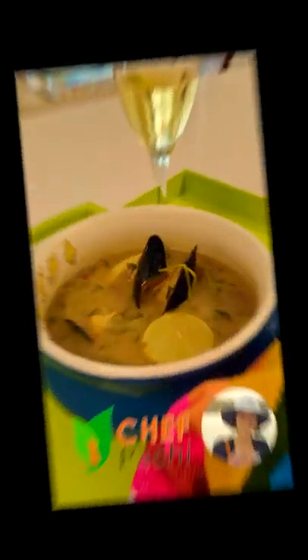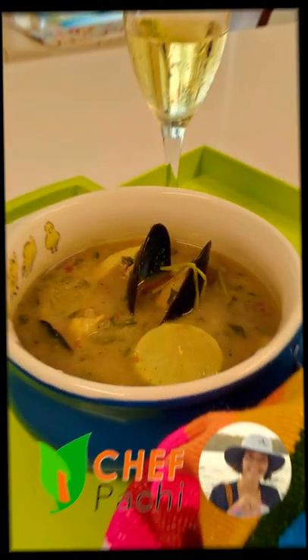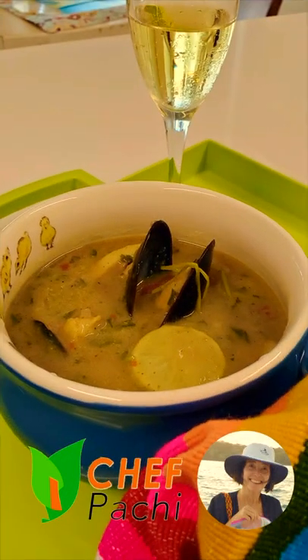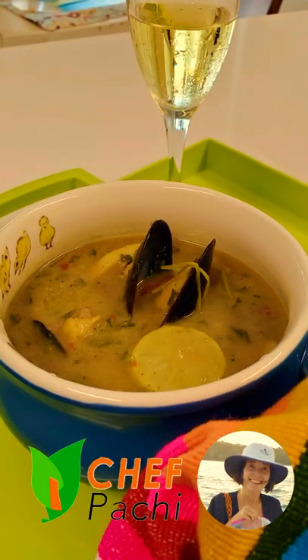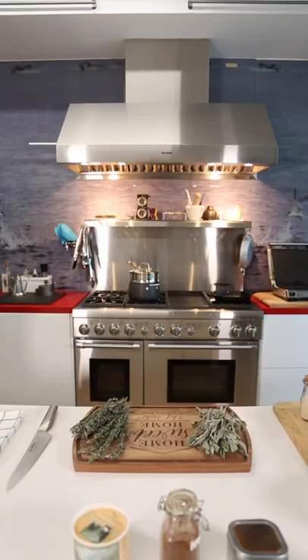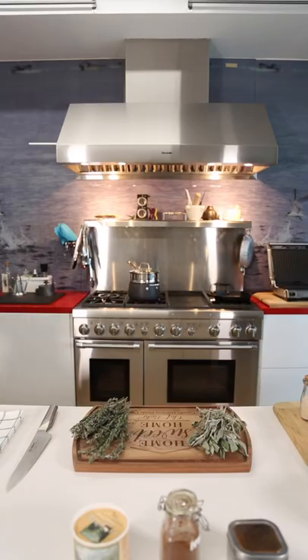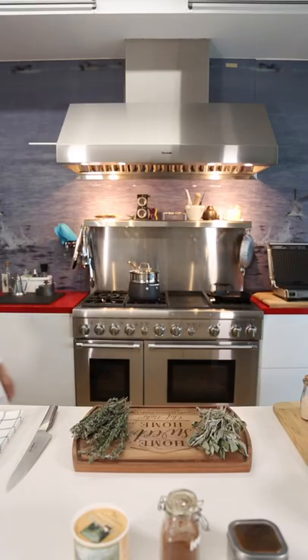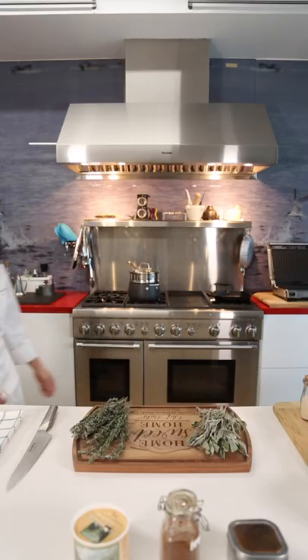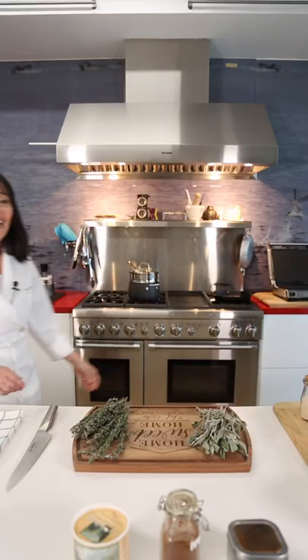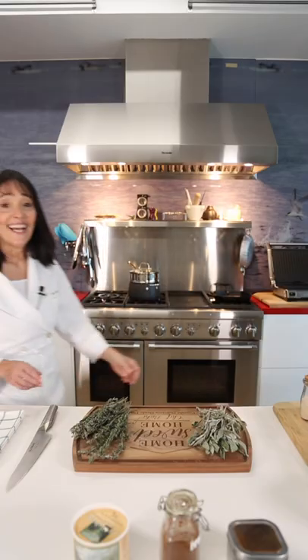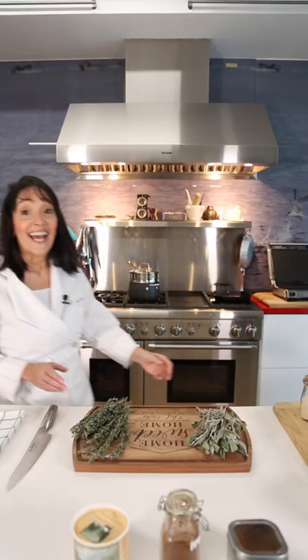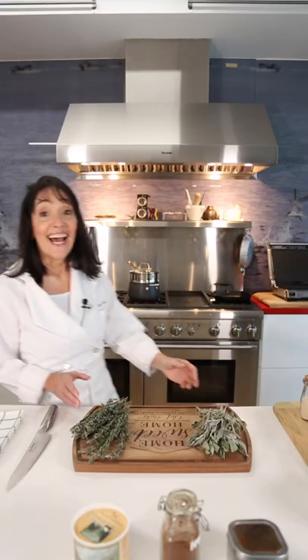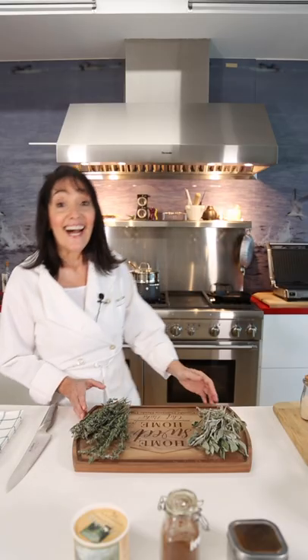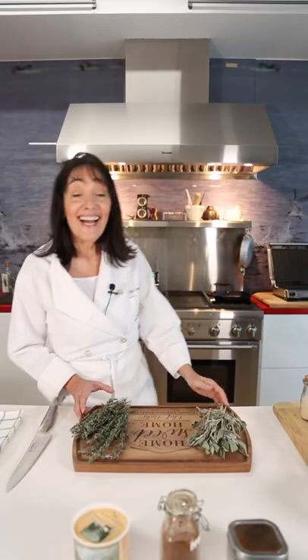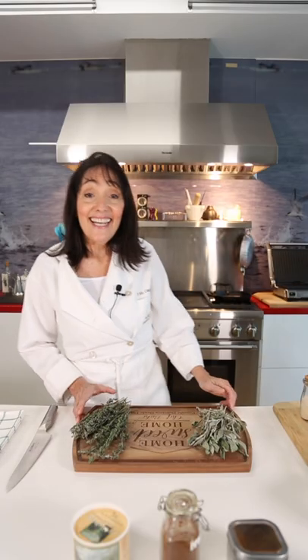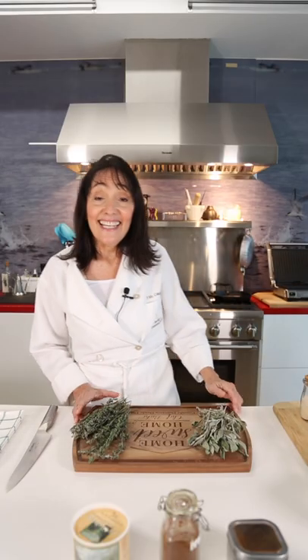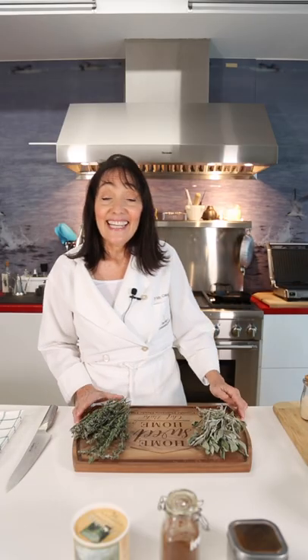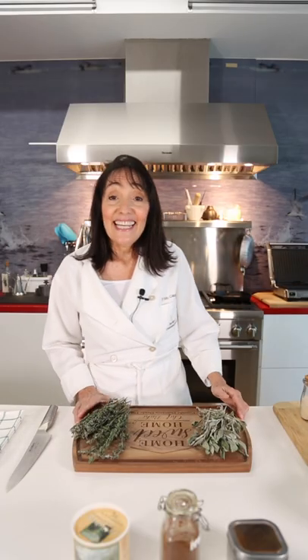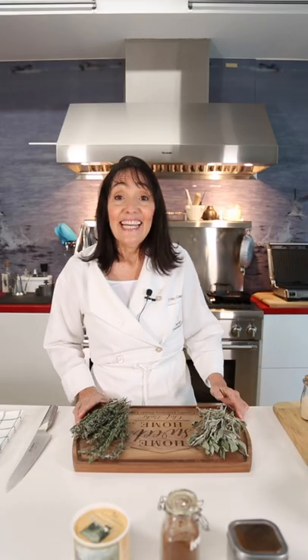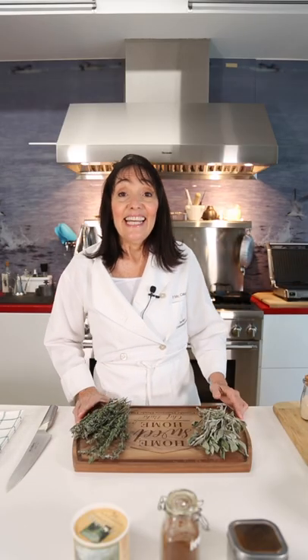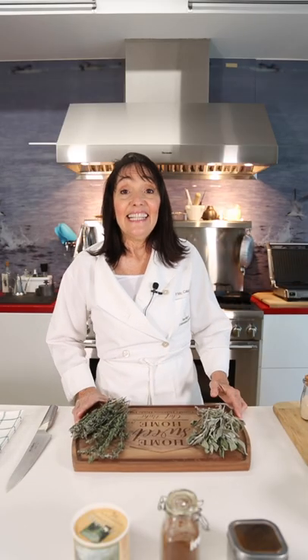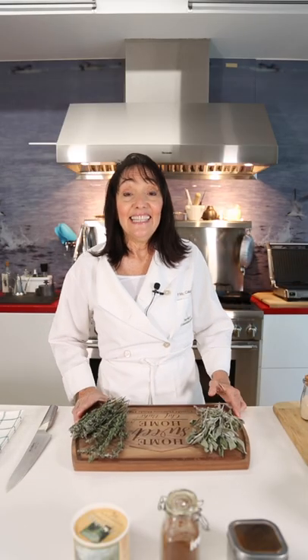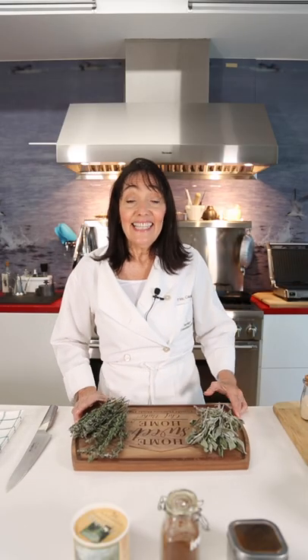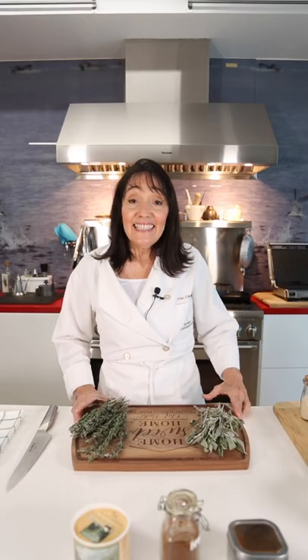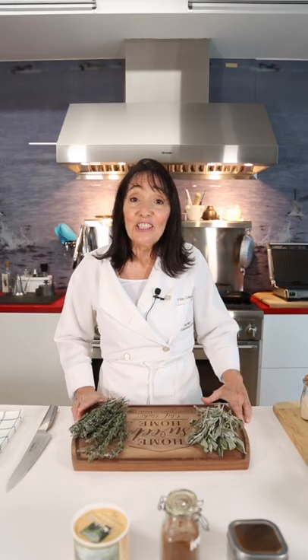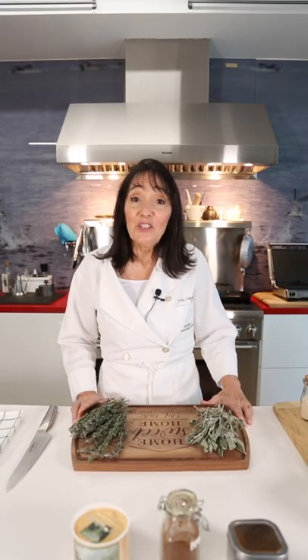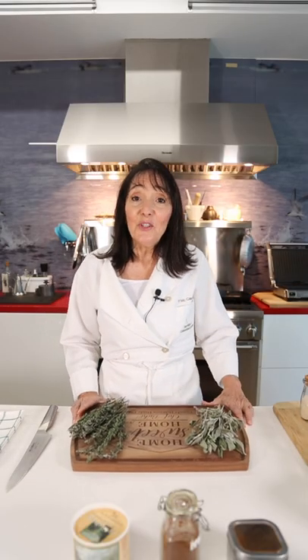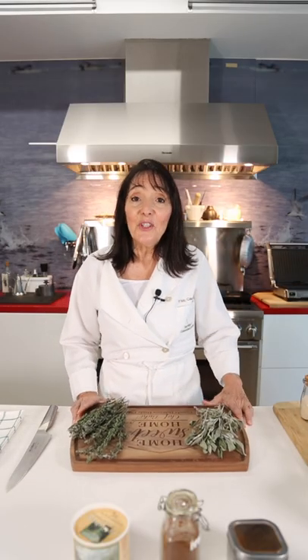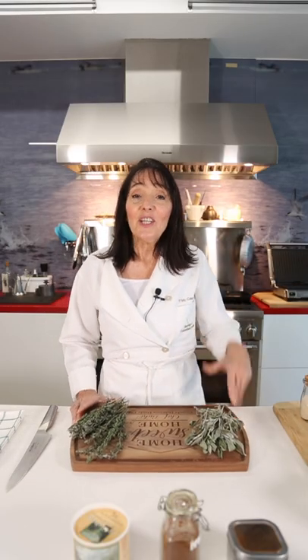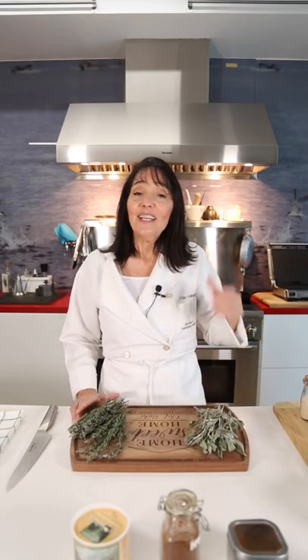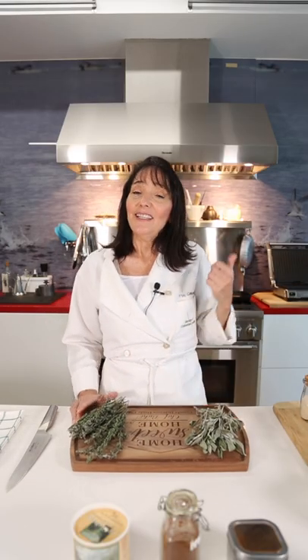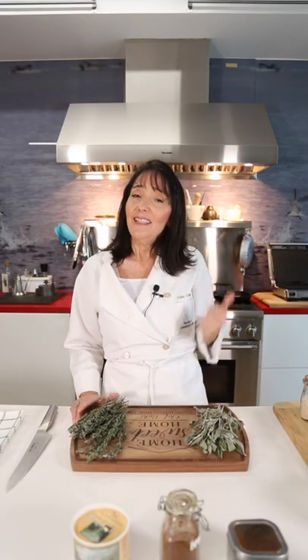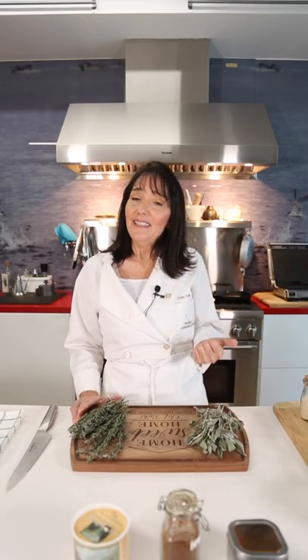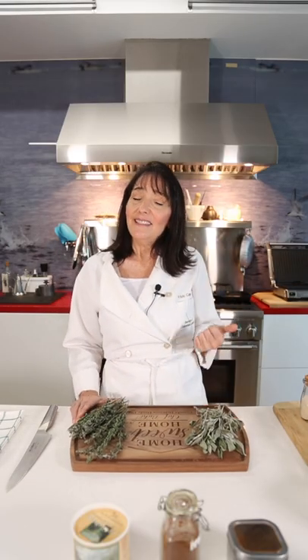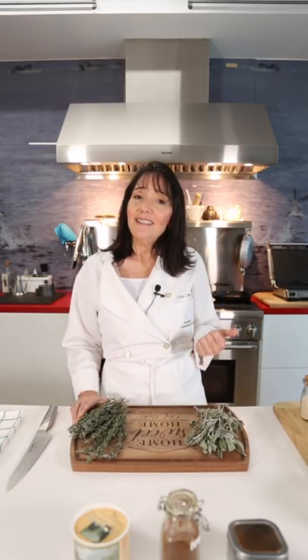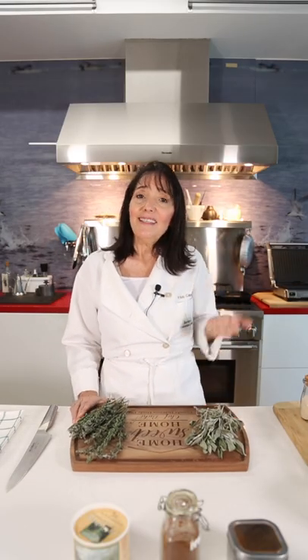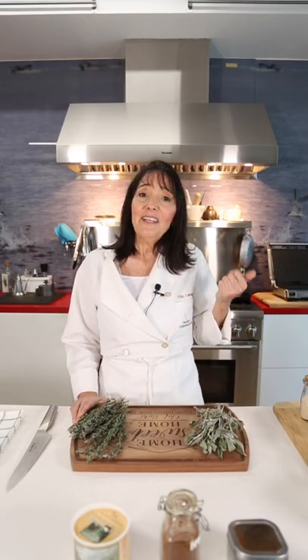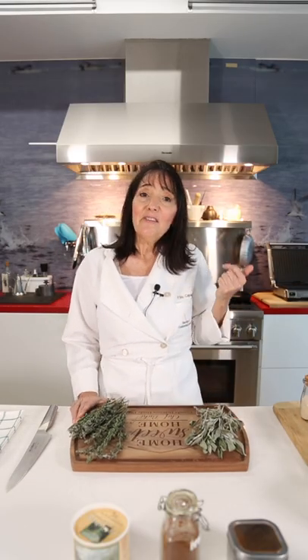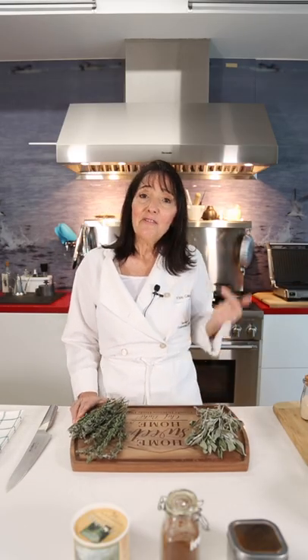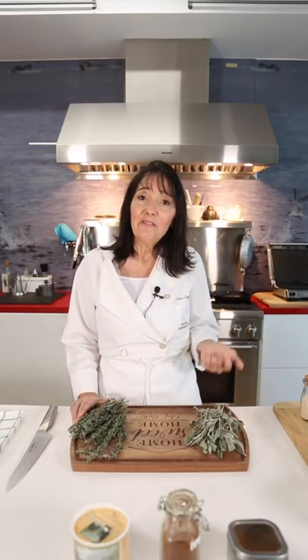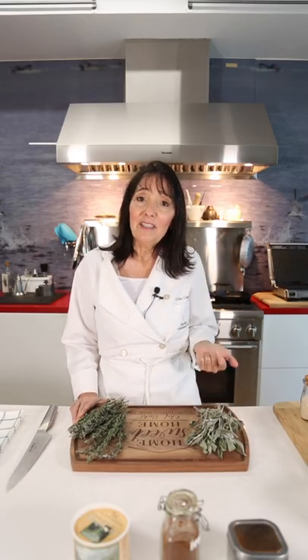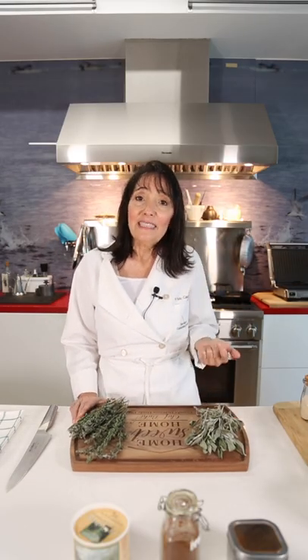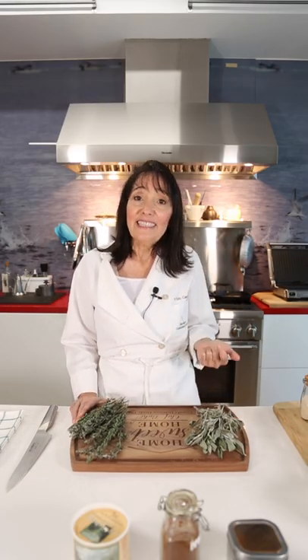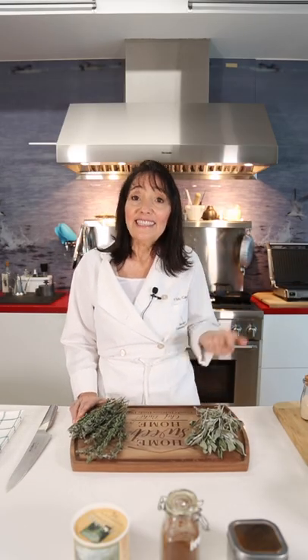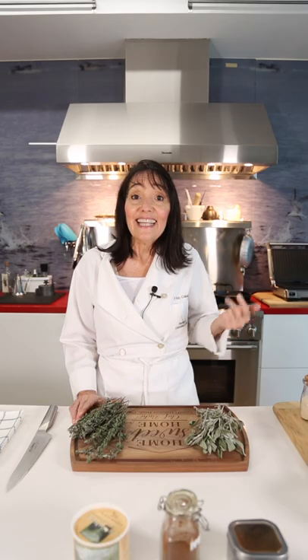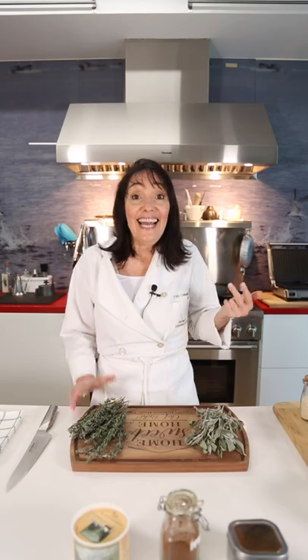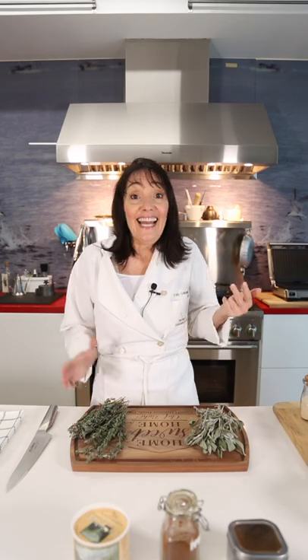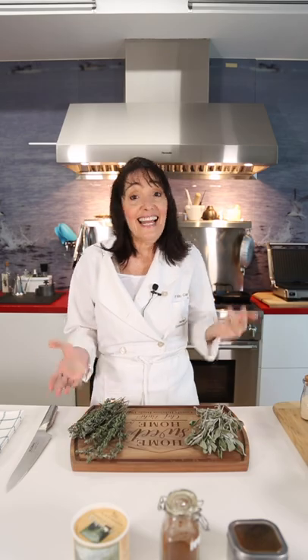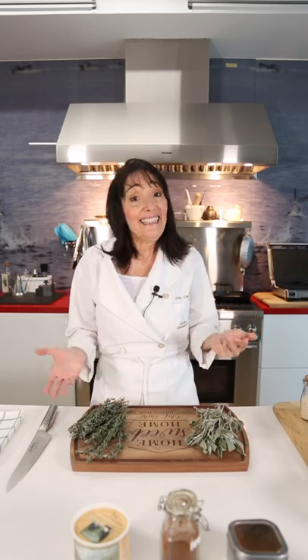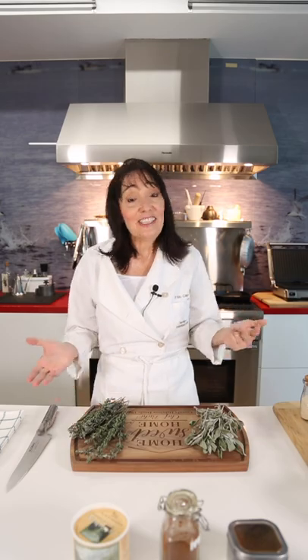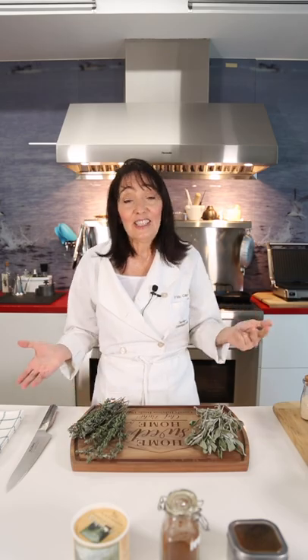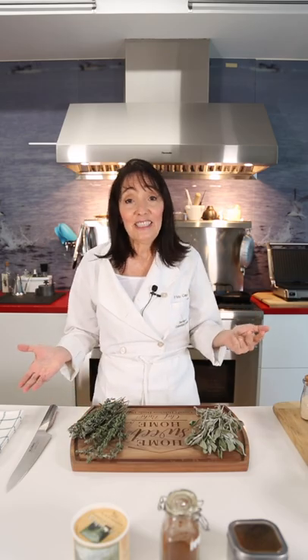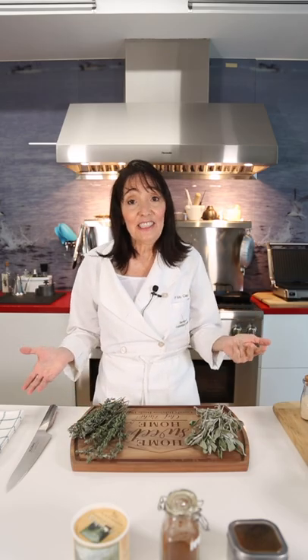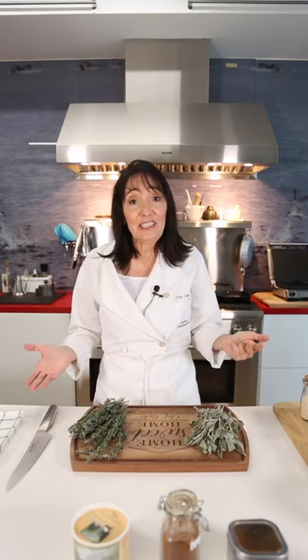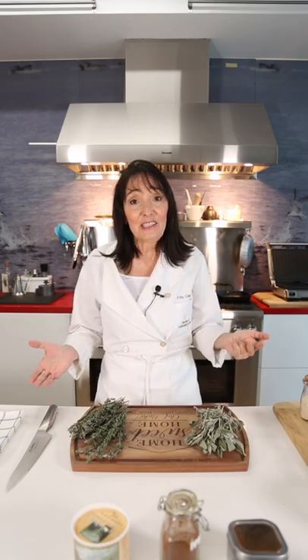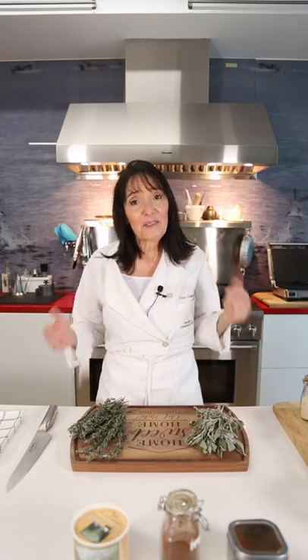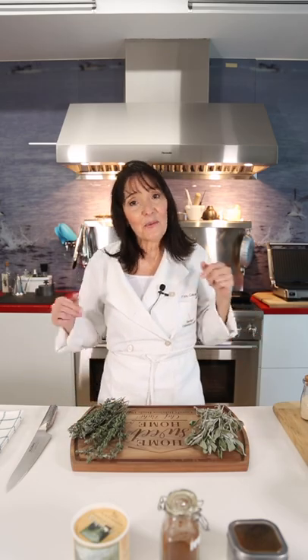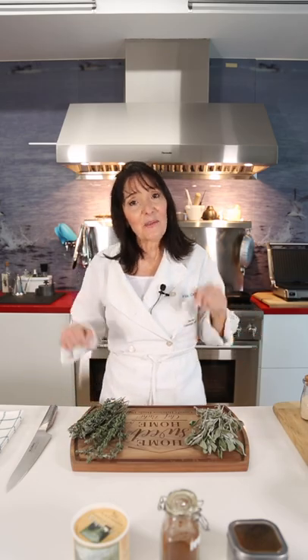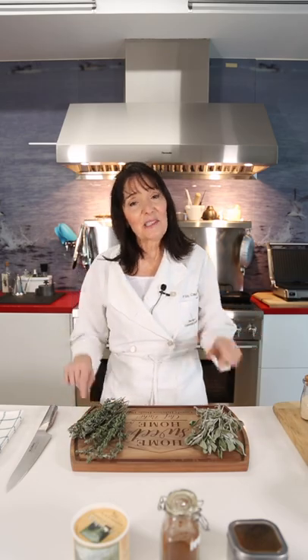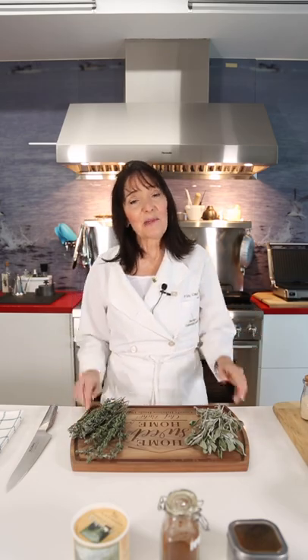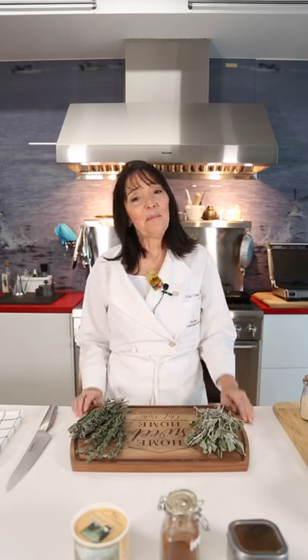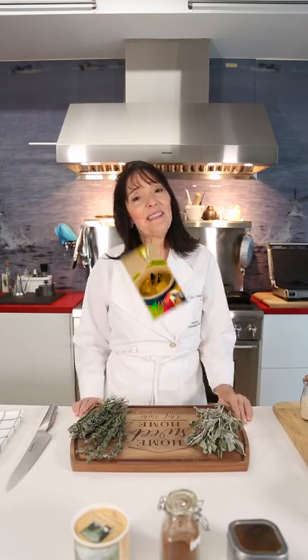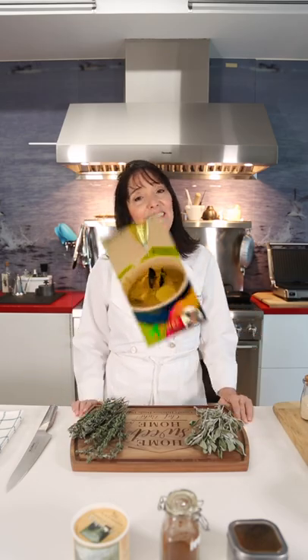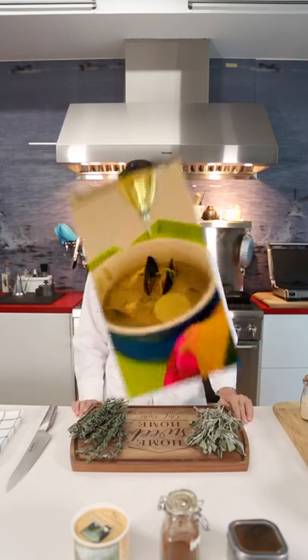Colombian coconut chowder. Let's cook easy, fit, and delicious with Chef Fachi.